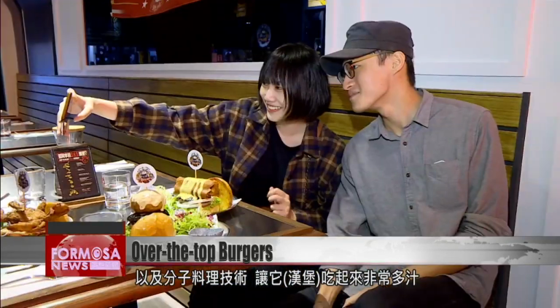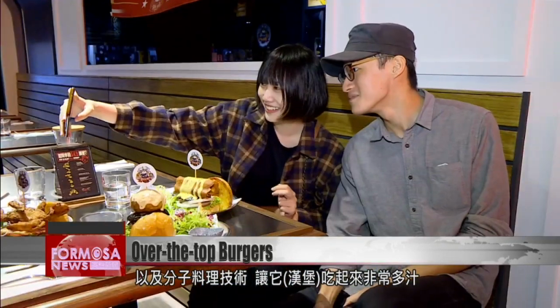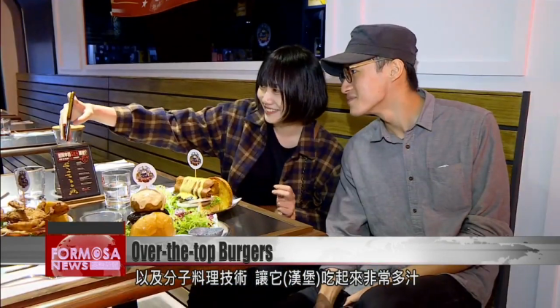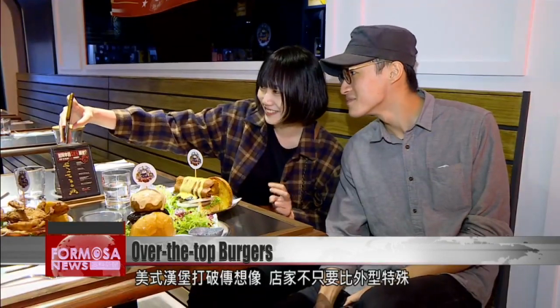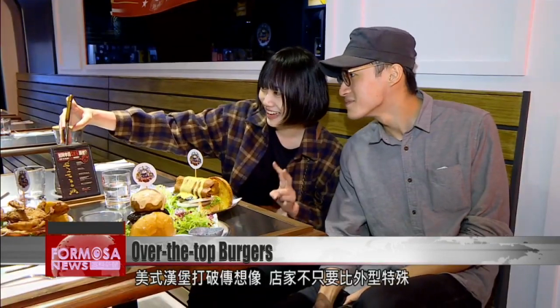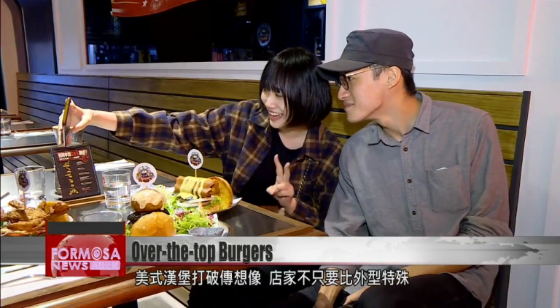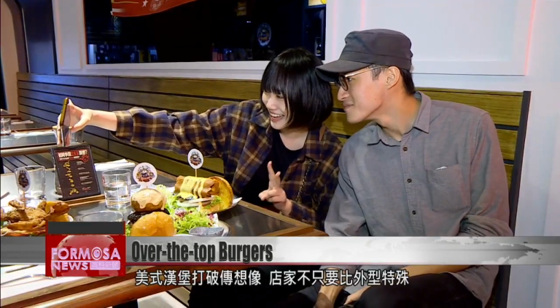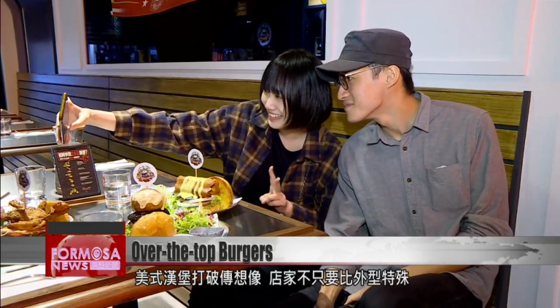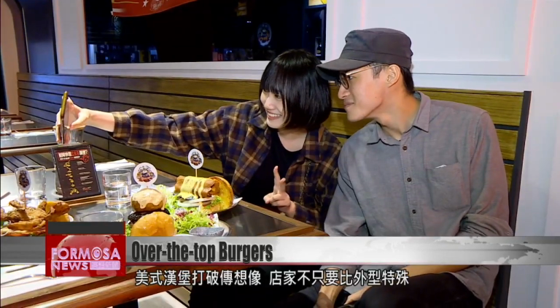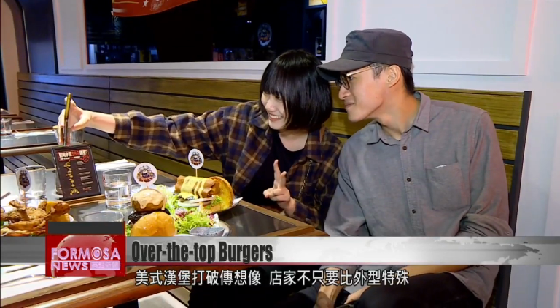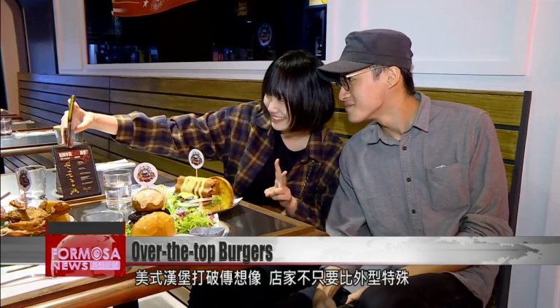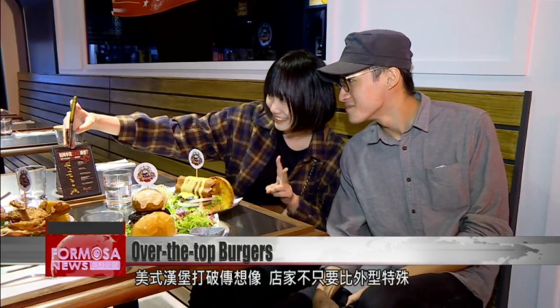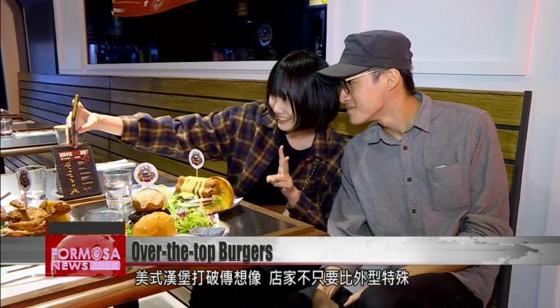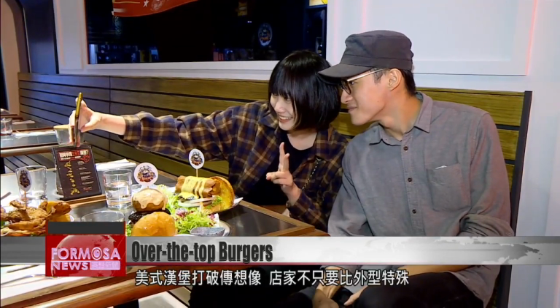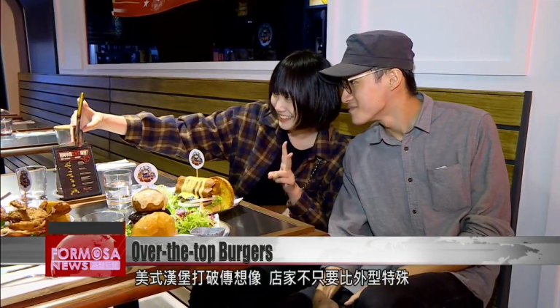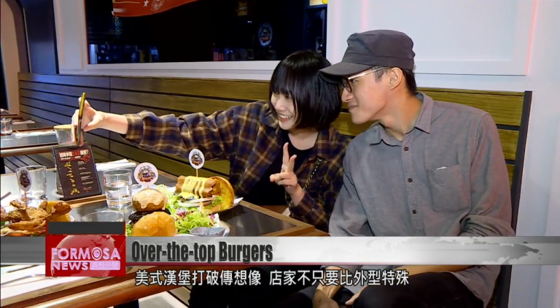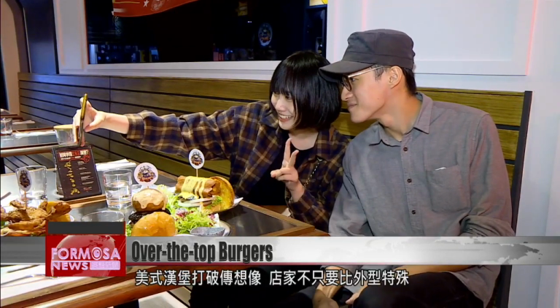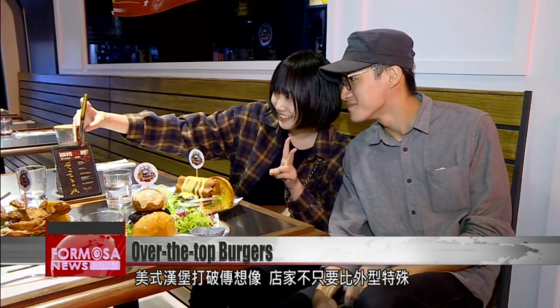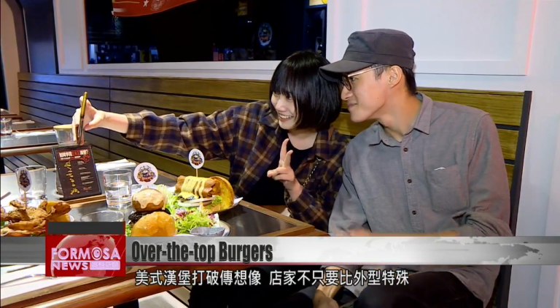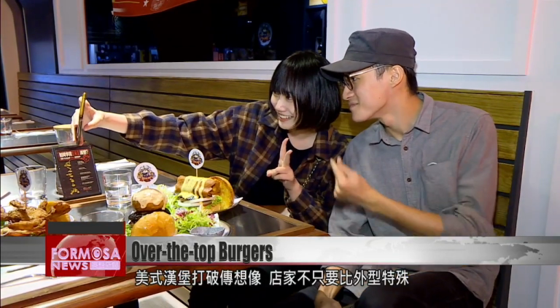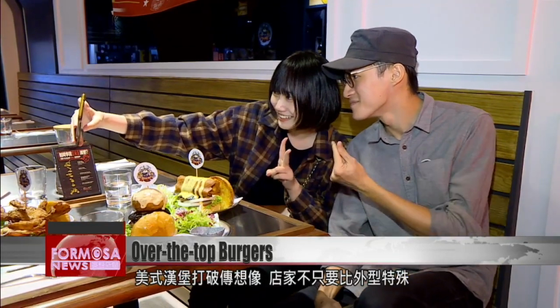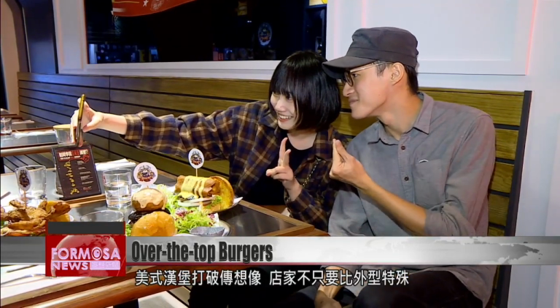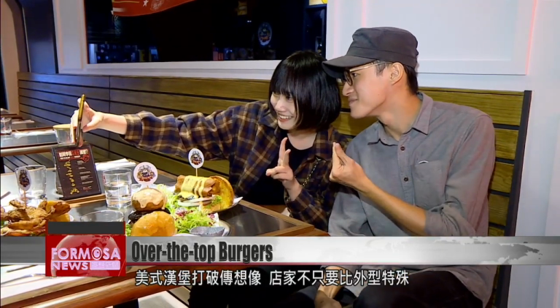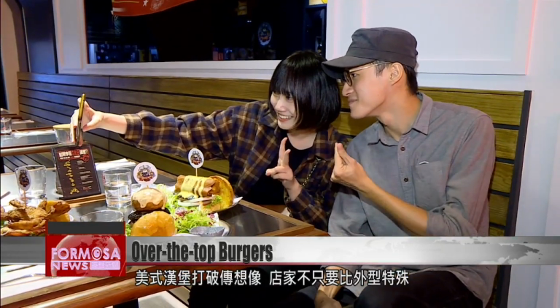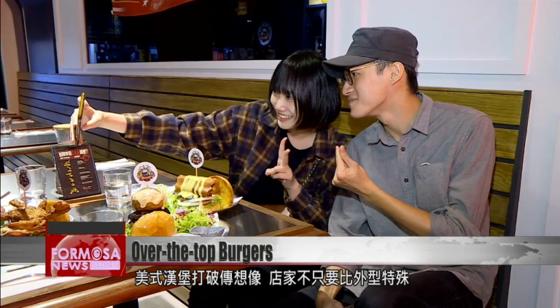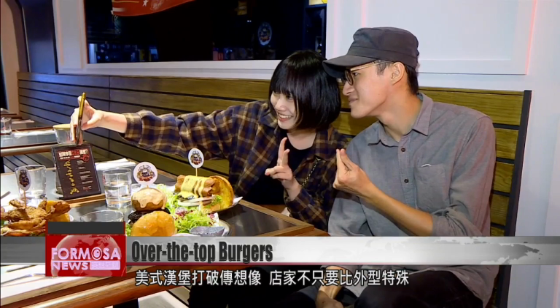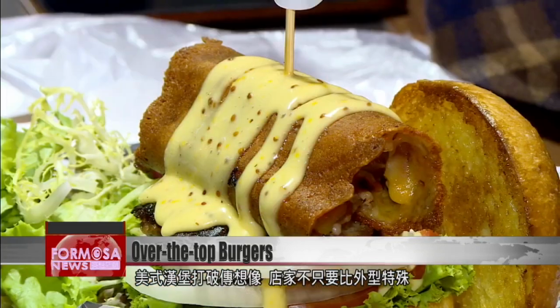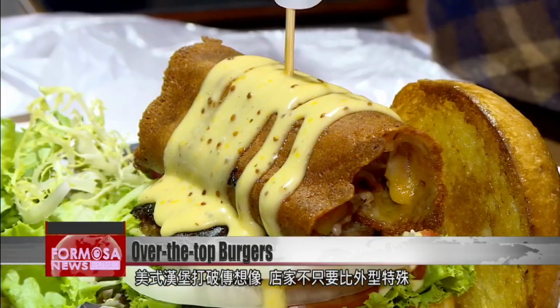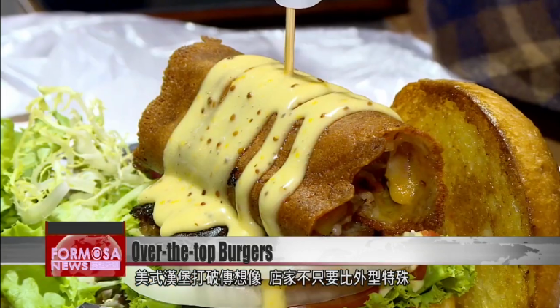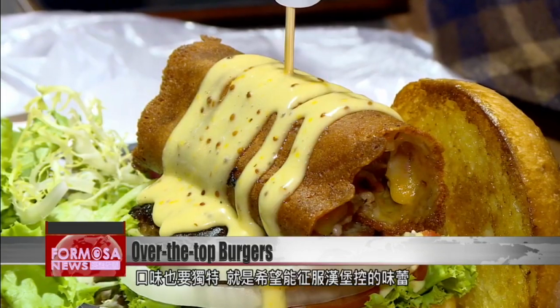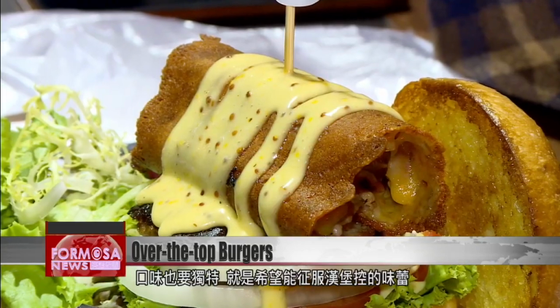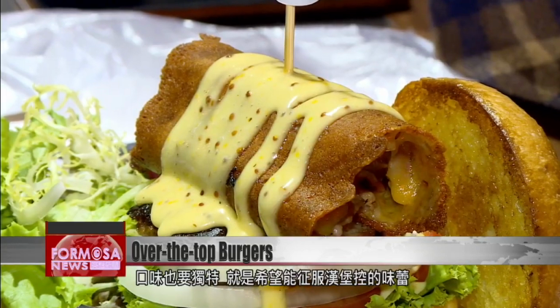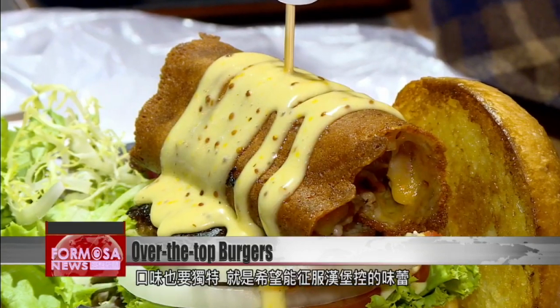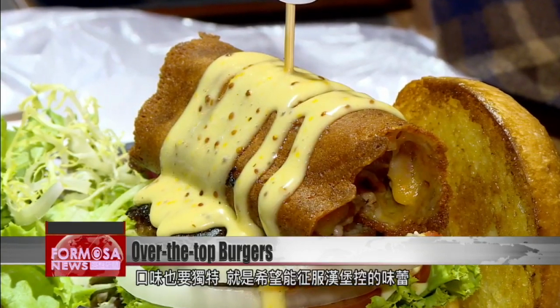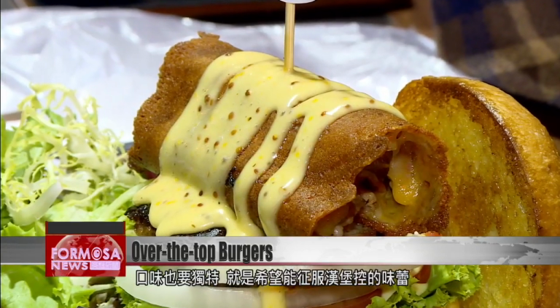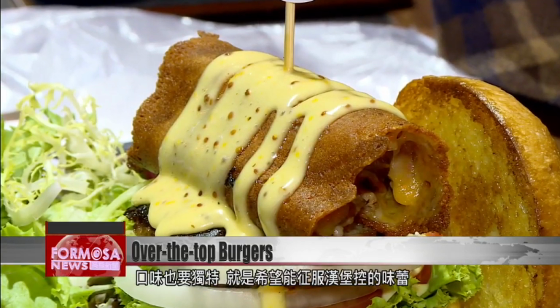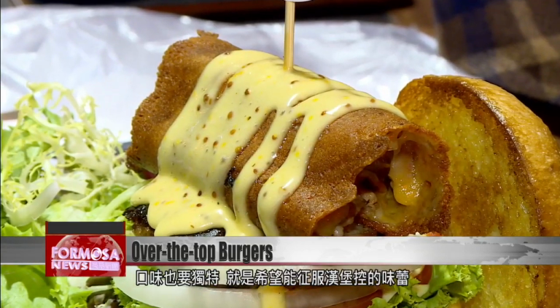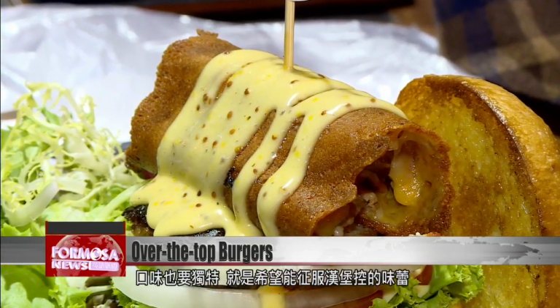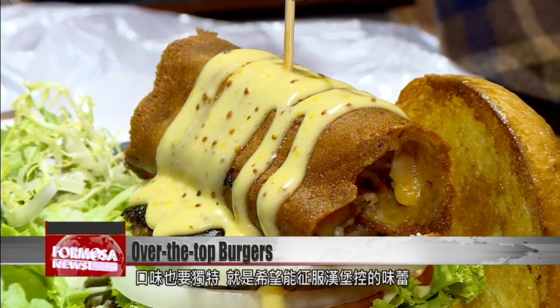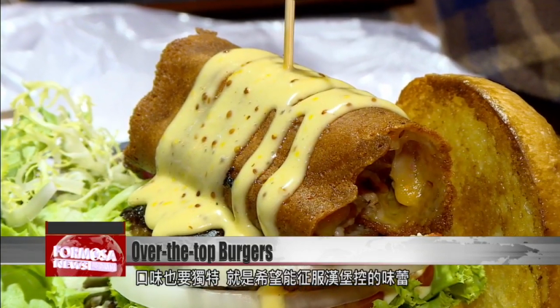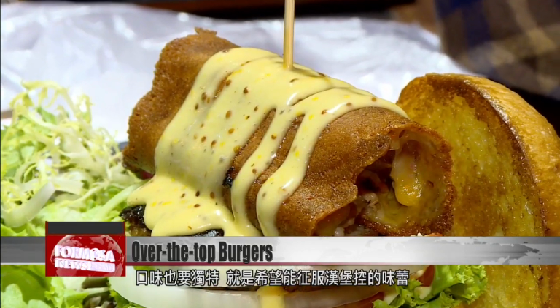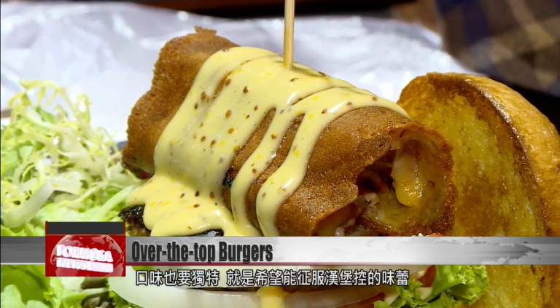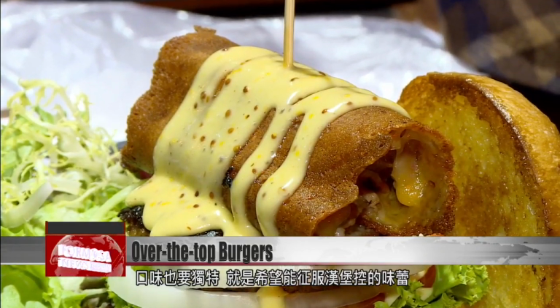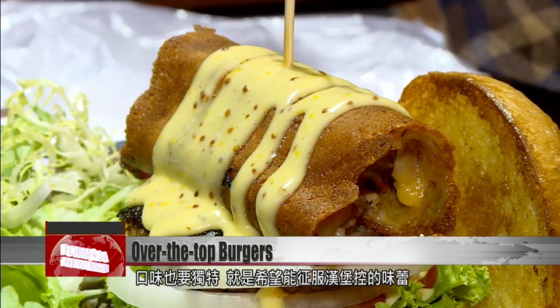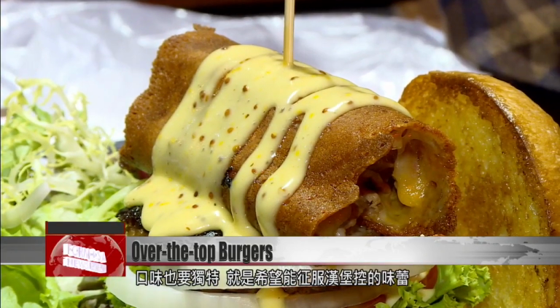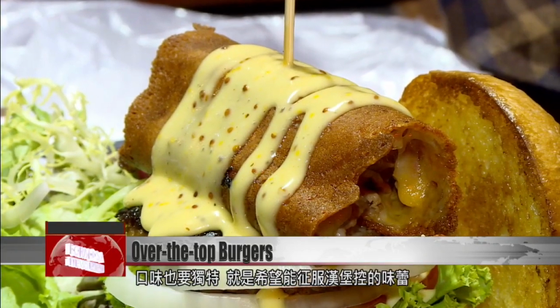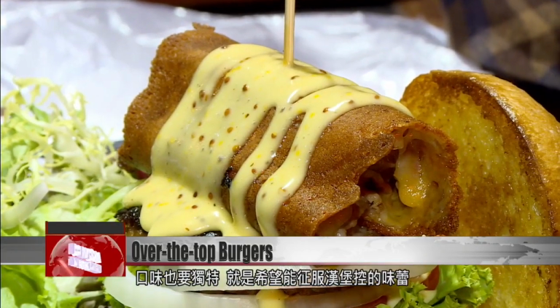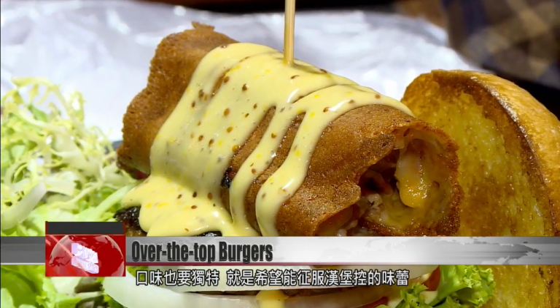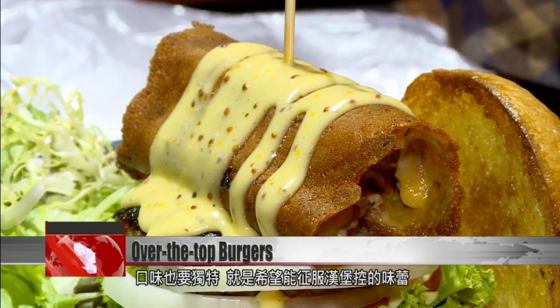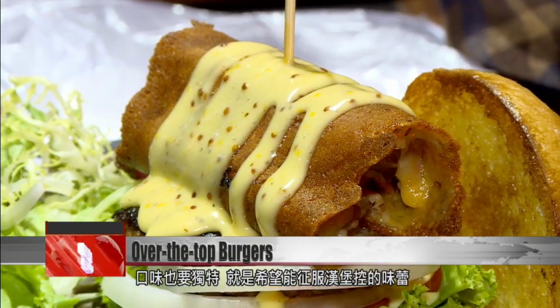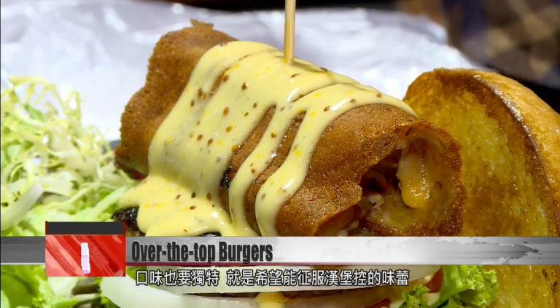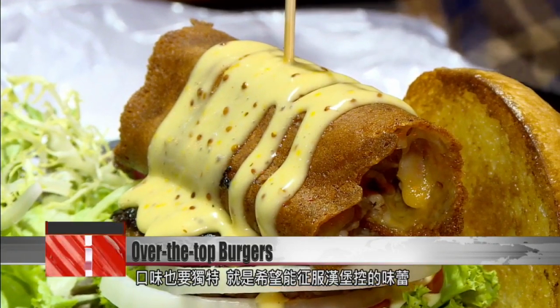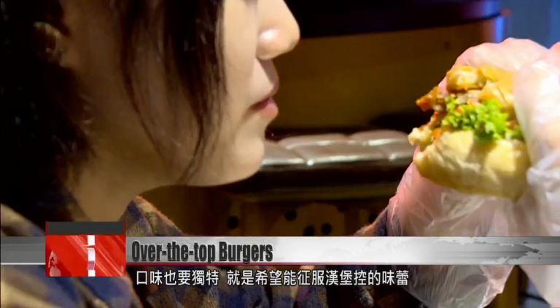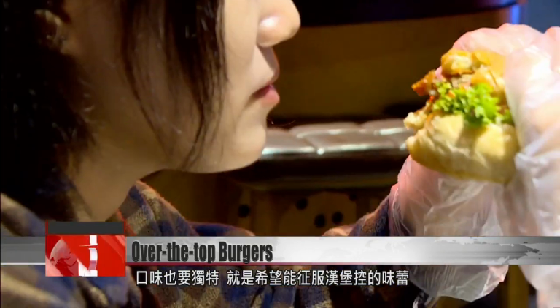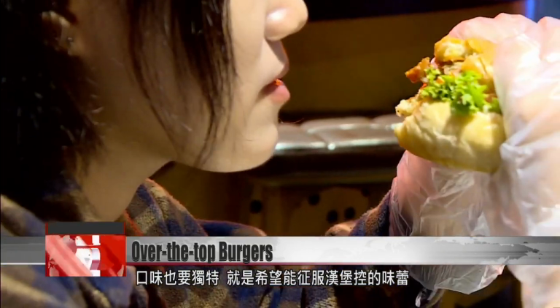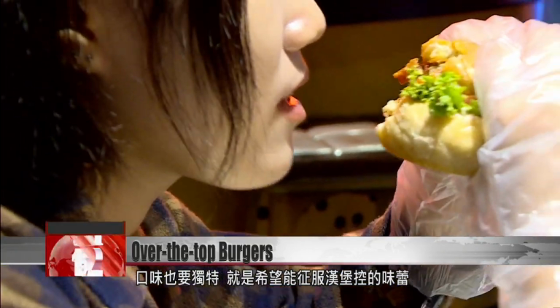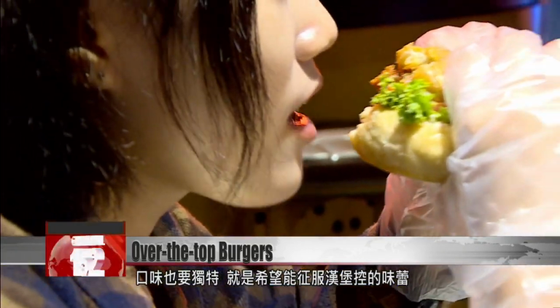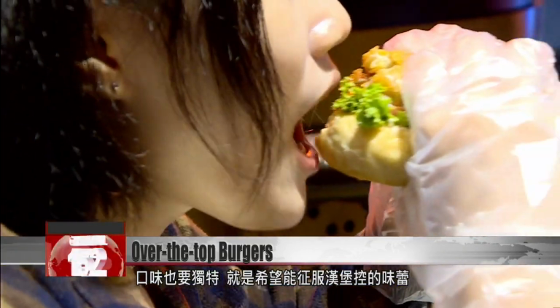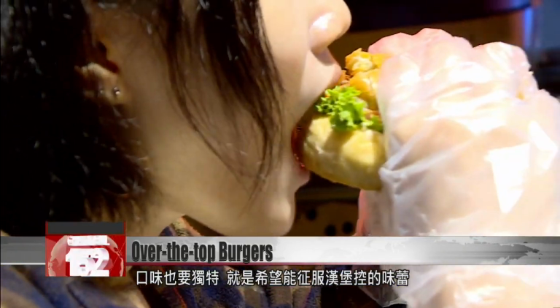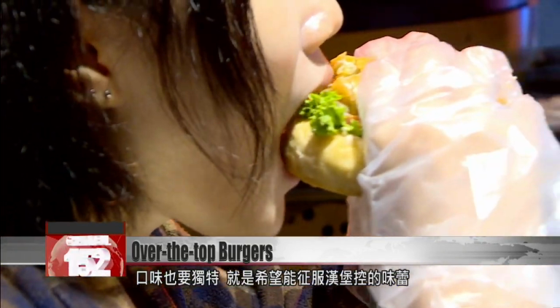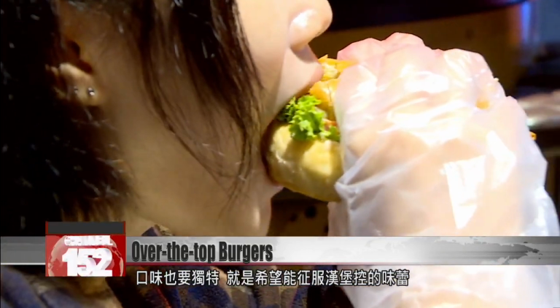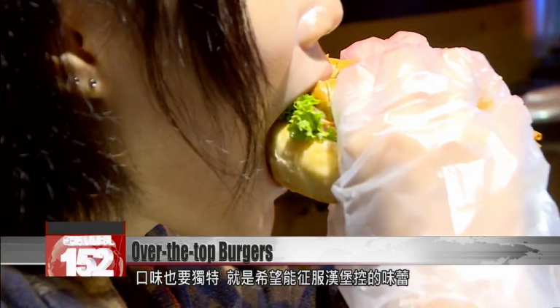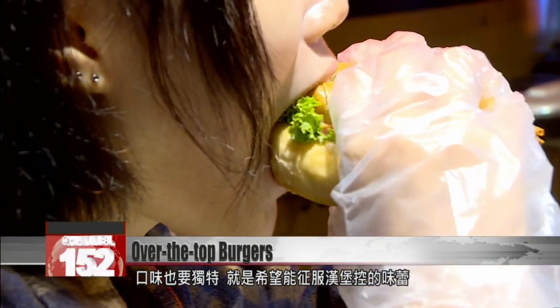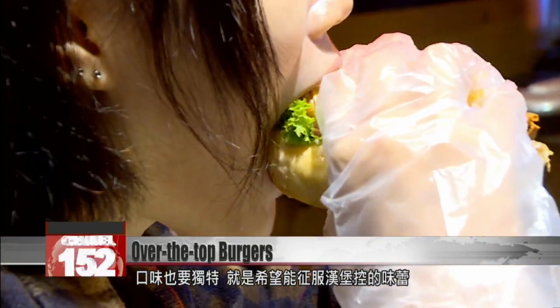These American burgers are one of a kind in looks and substance, but it remains to be seen if burger fans will be convinced.